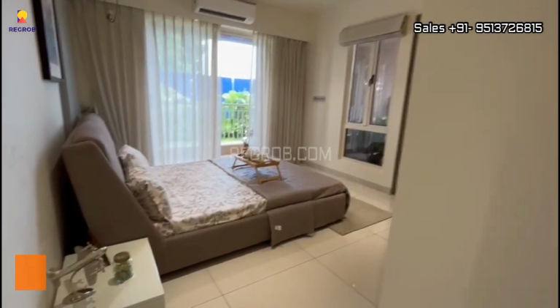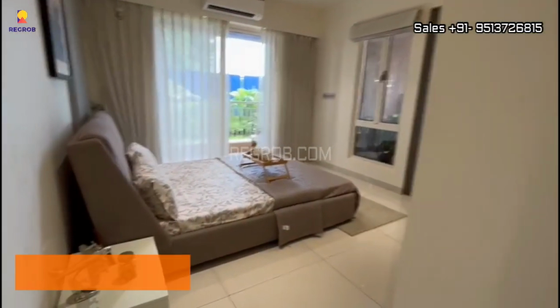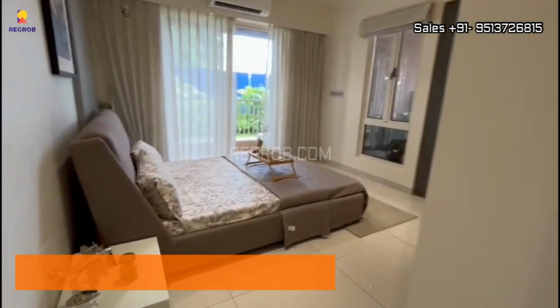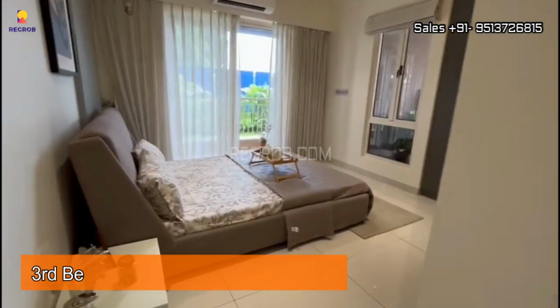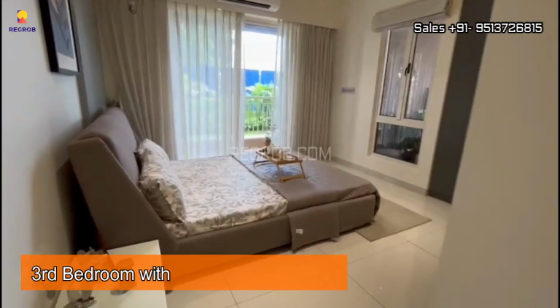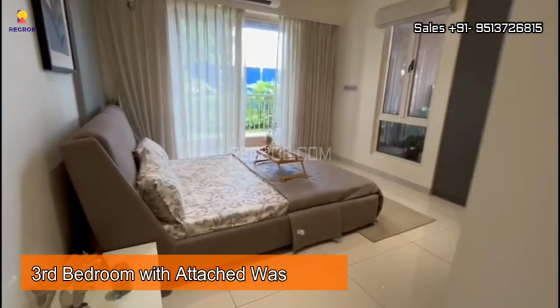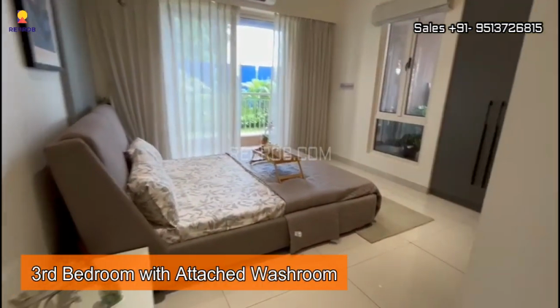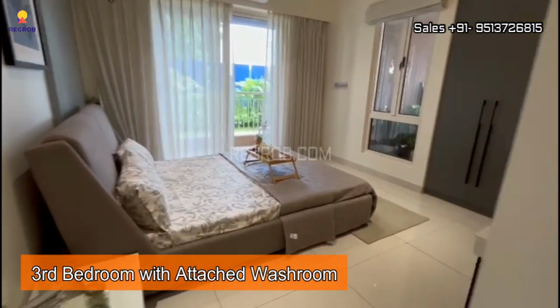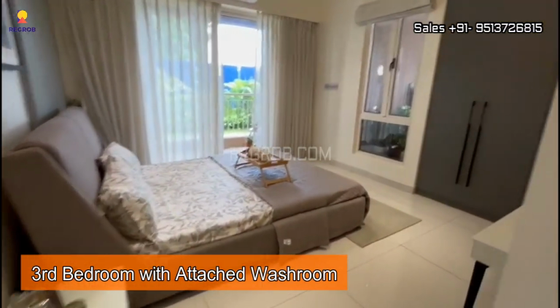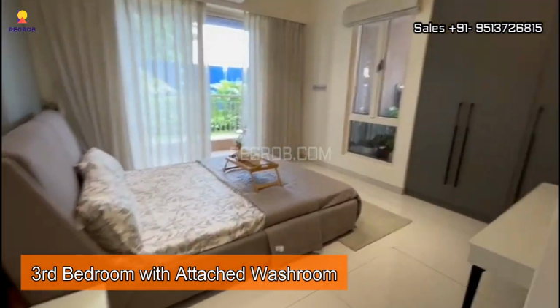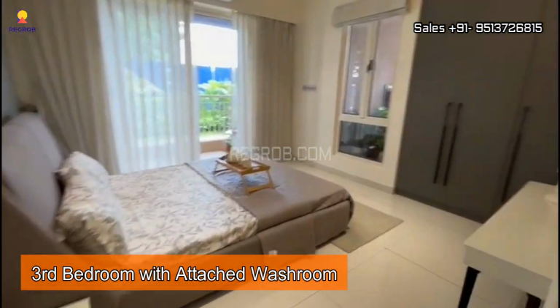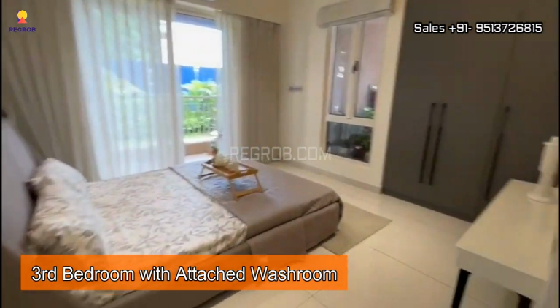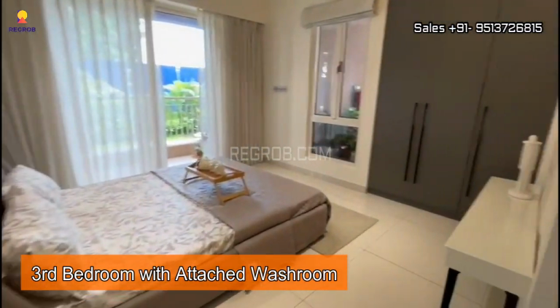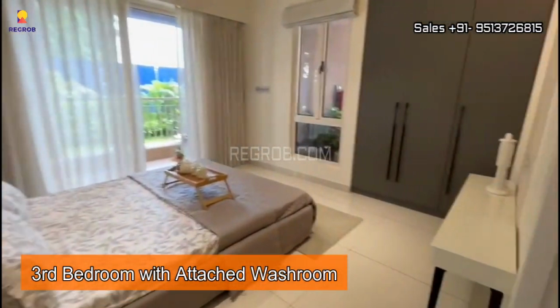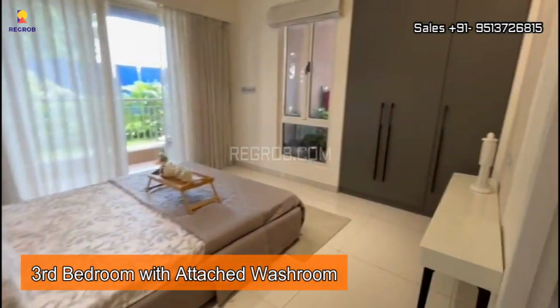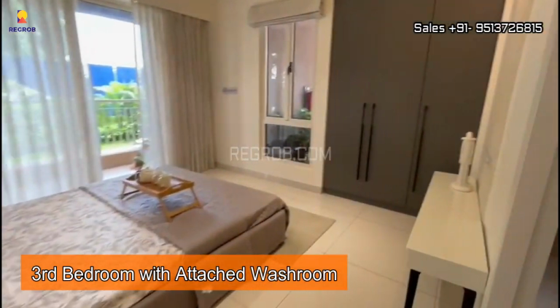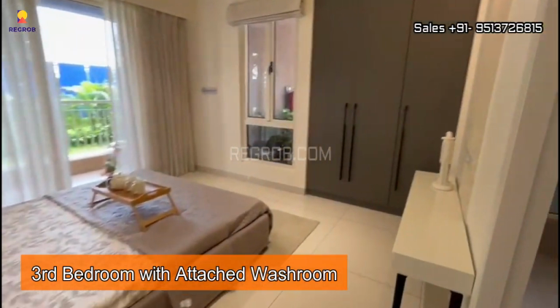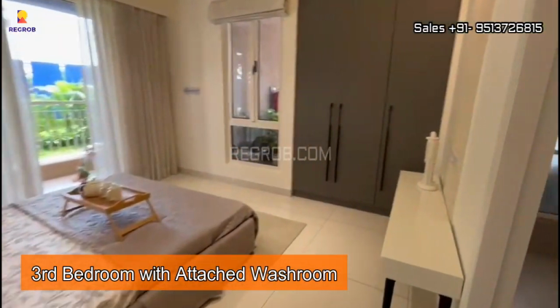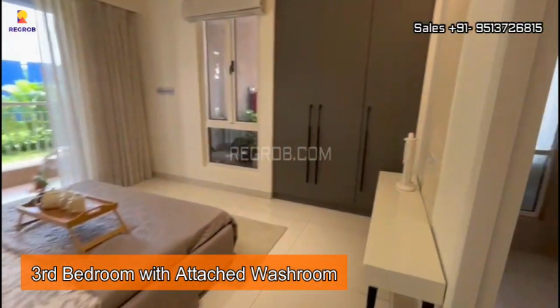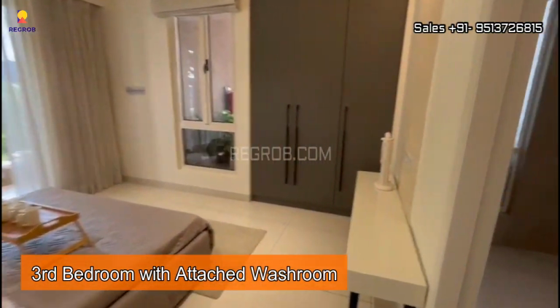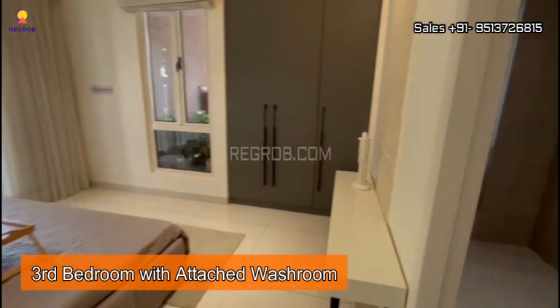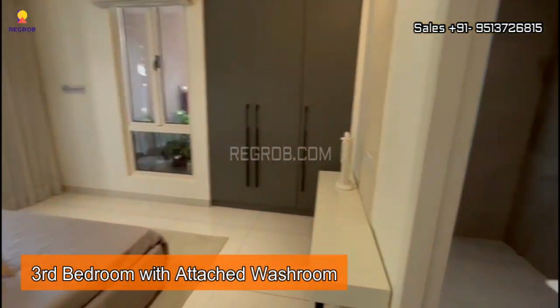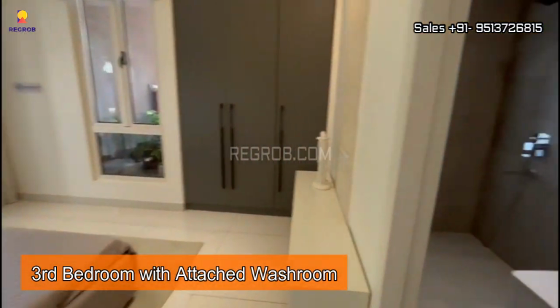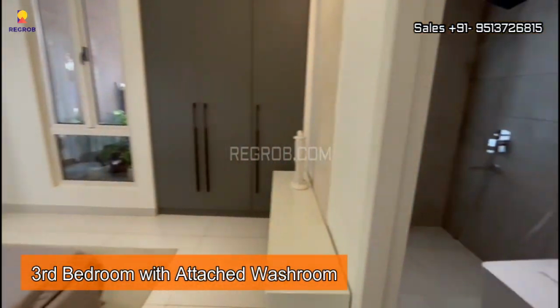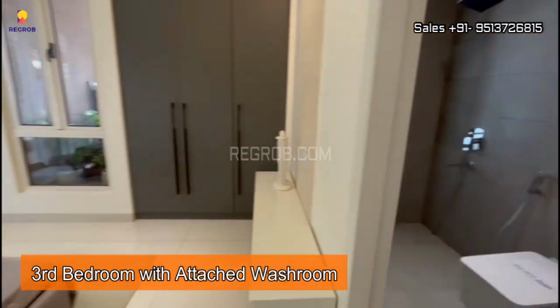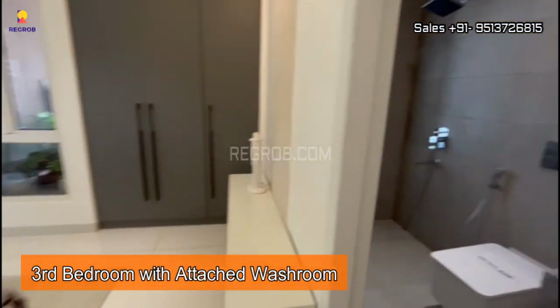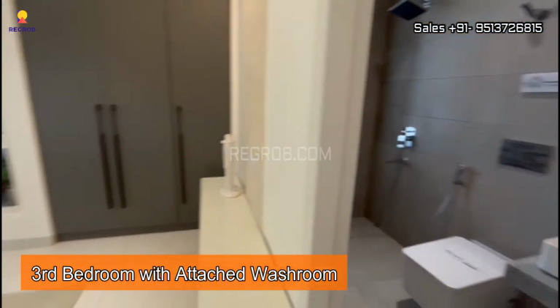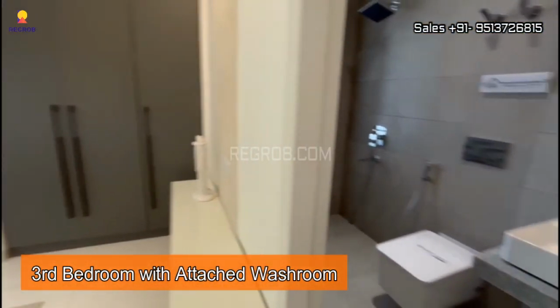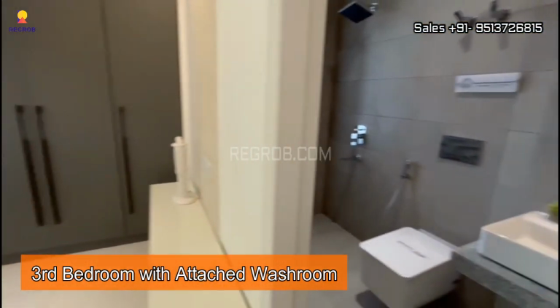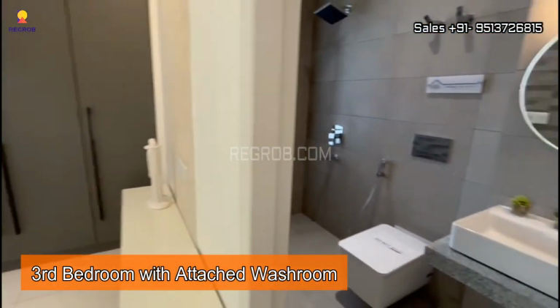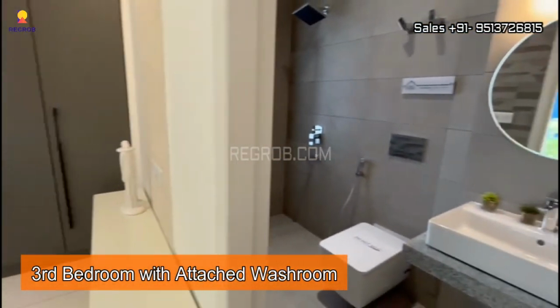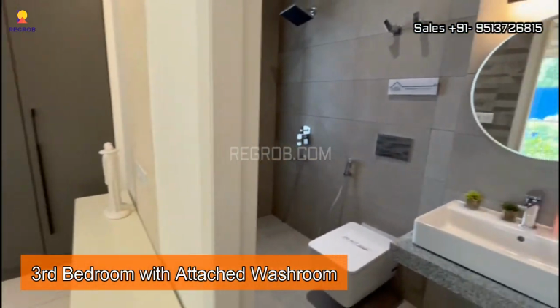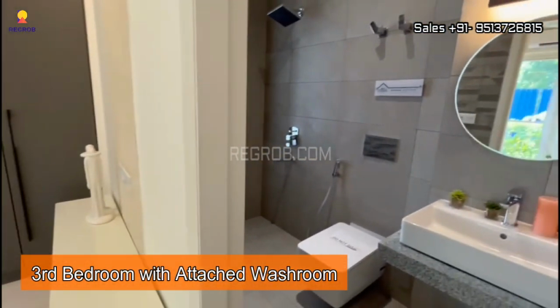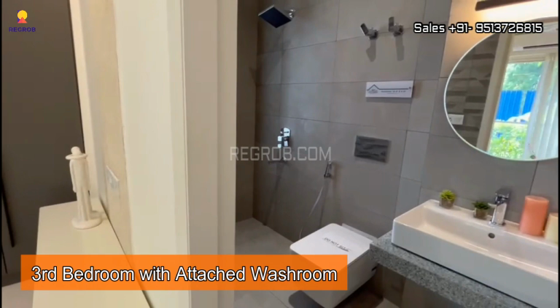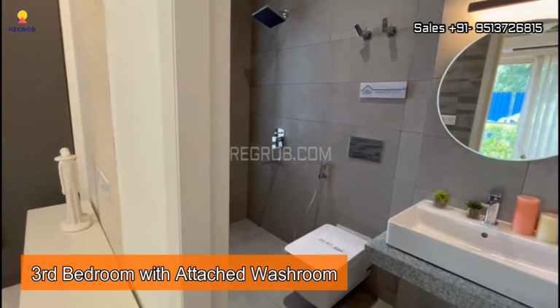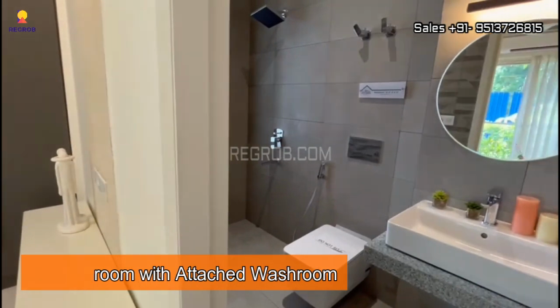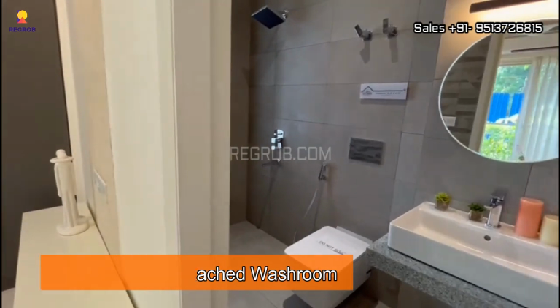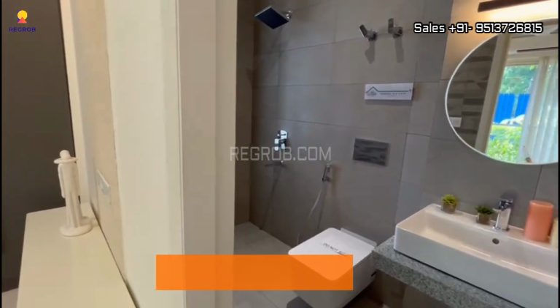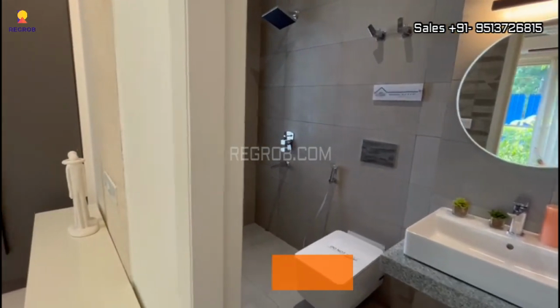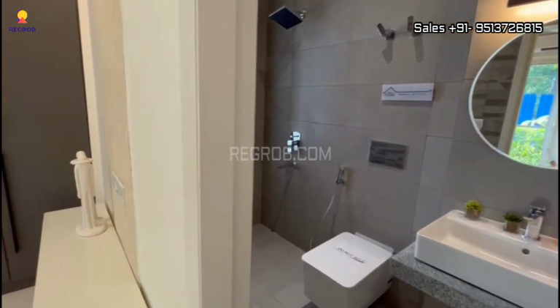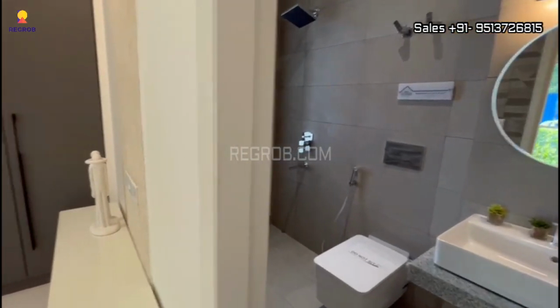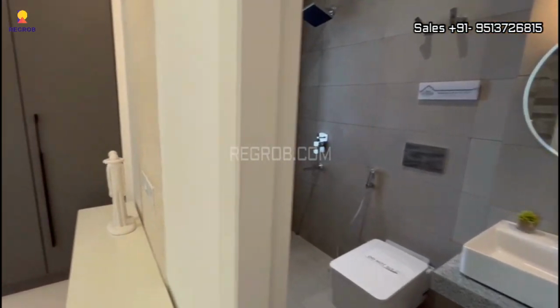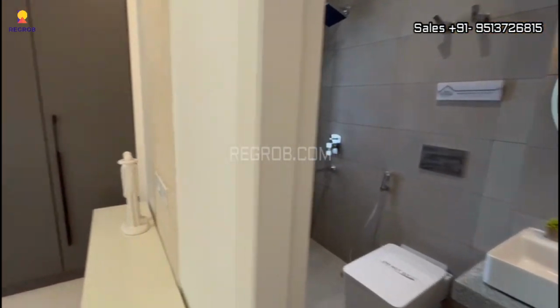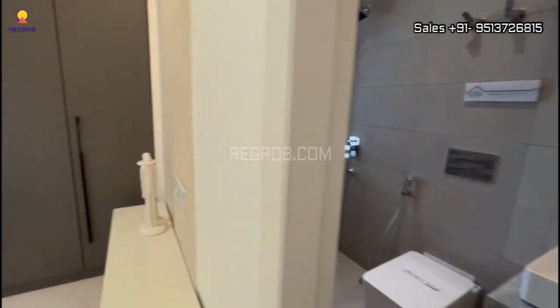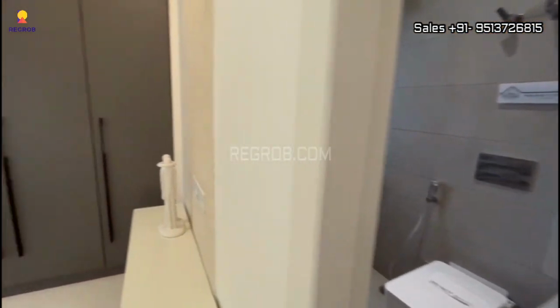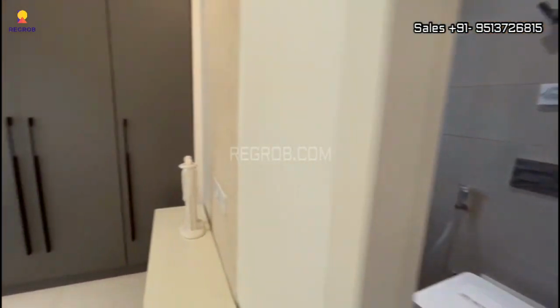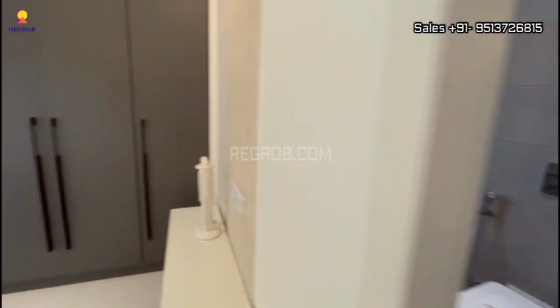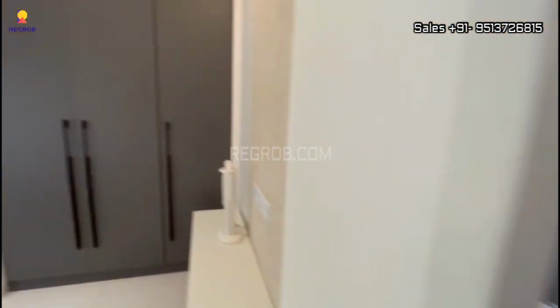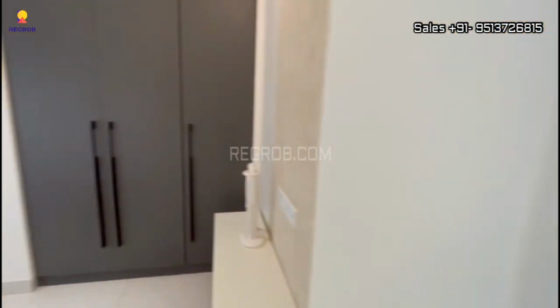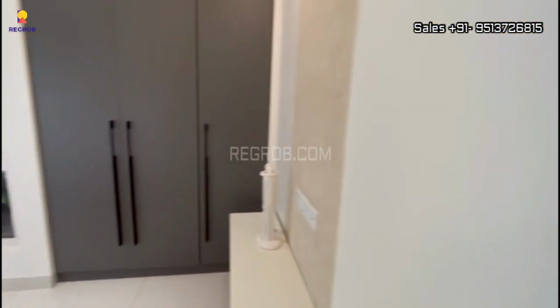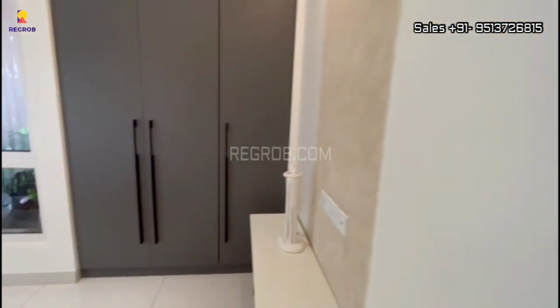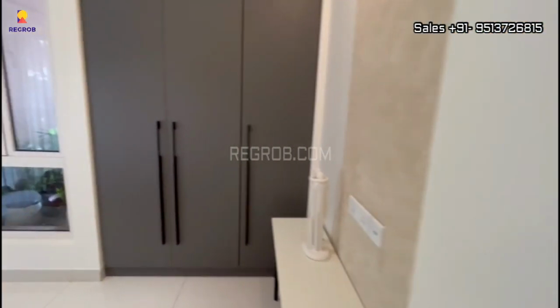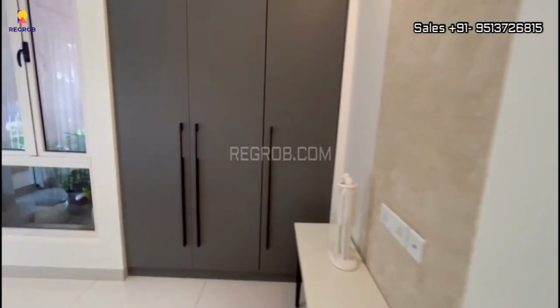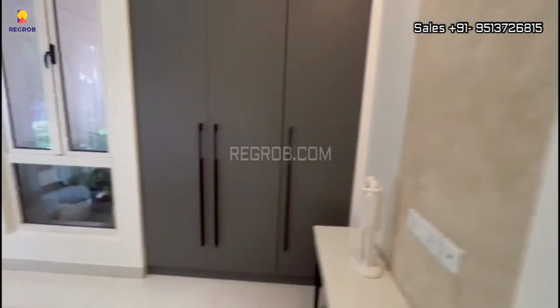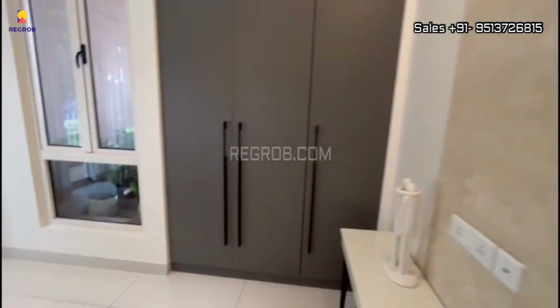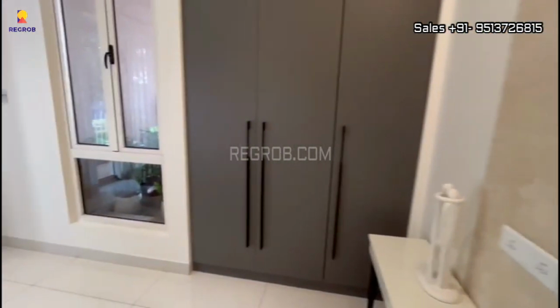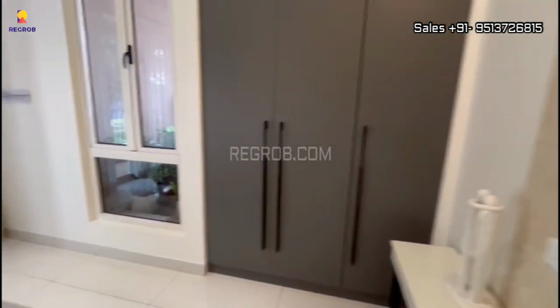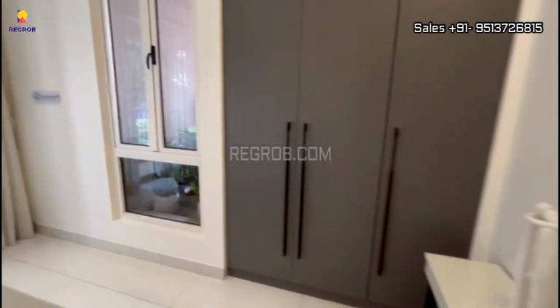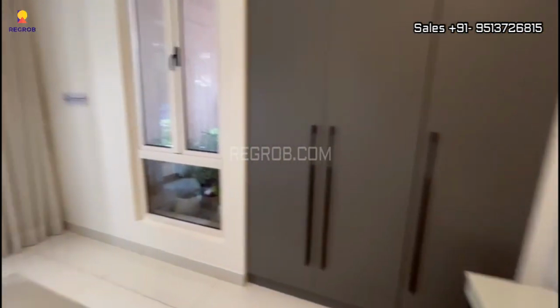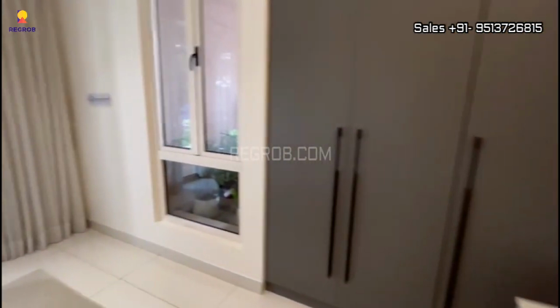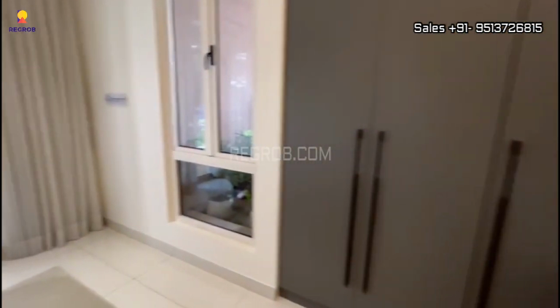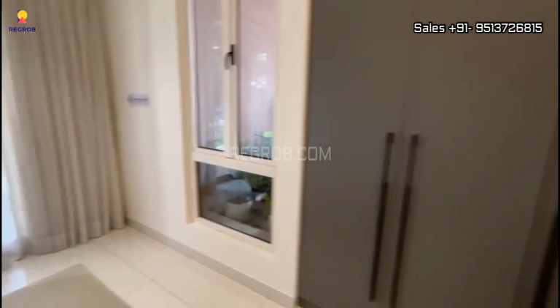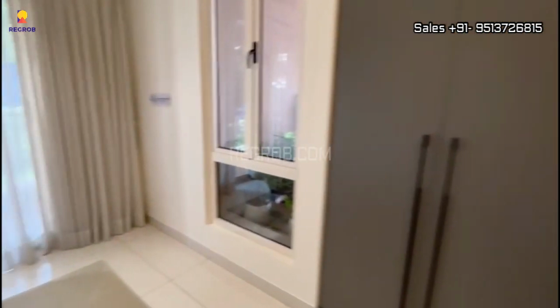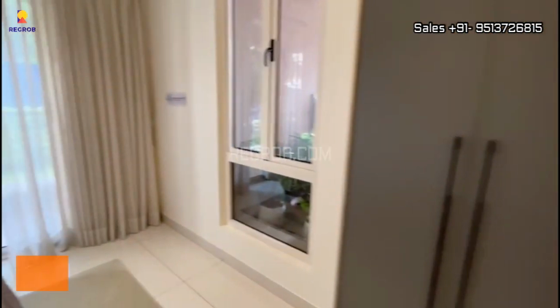And now we are showing you the master bedroom. It comes with an attached washroom and it also has an attached balcony.